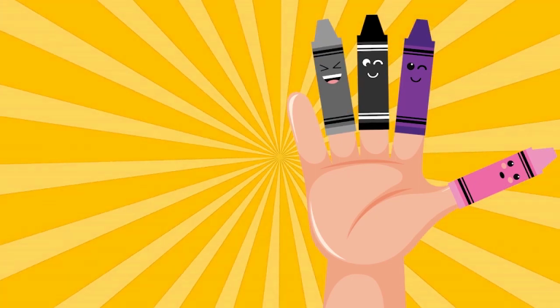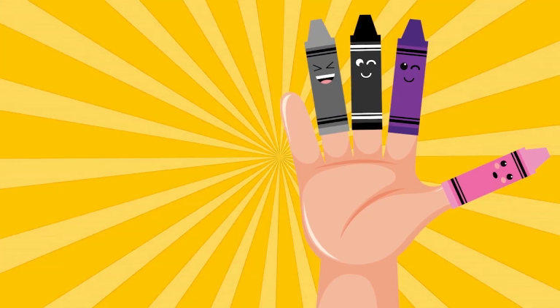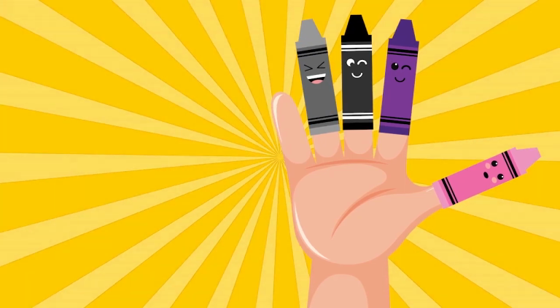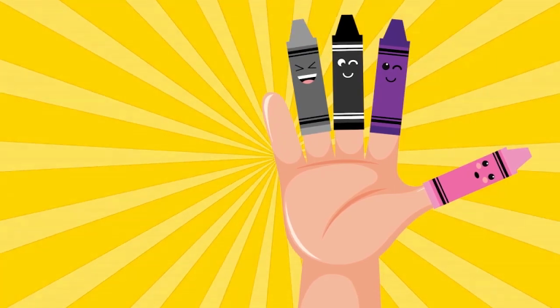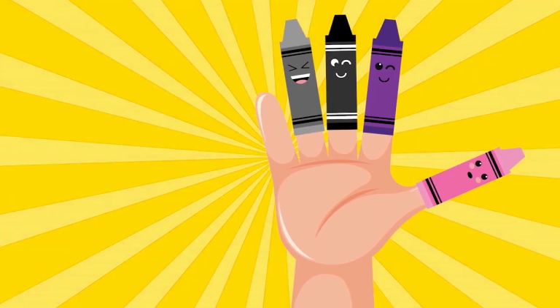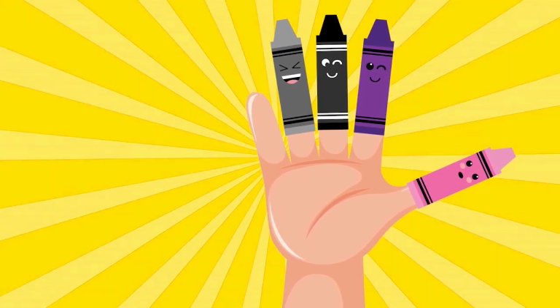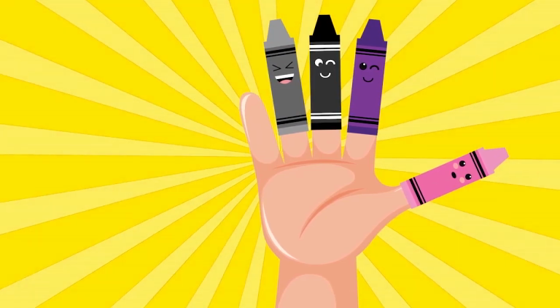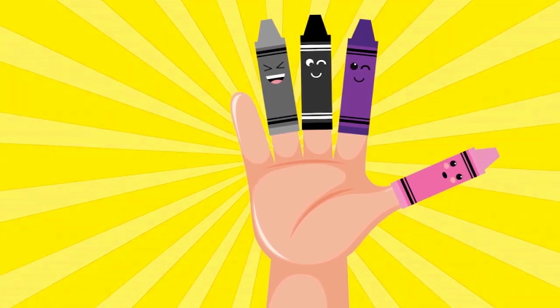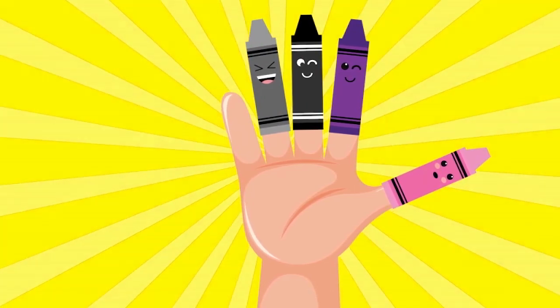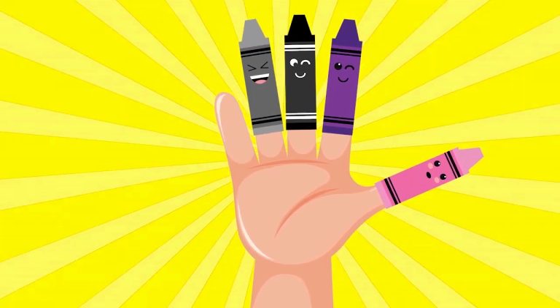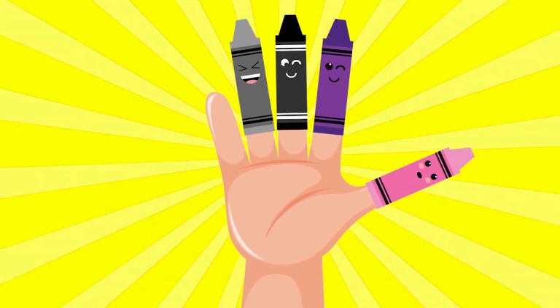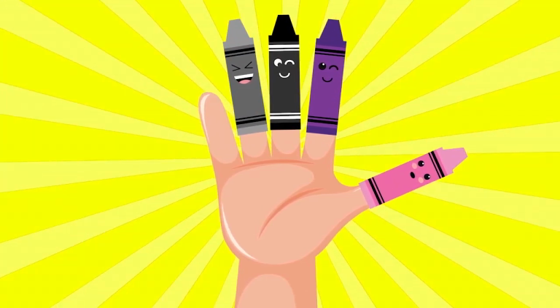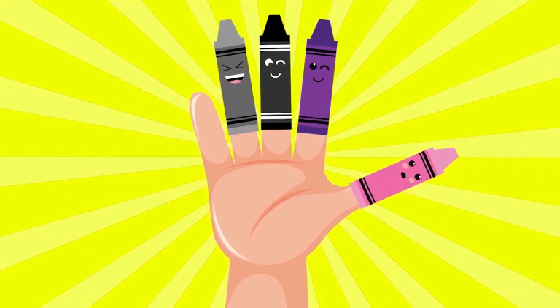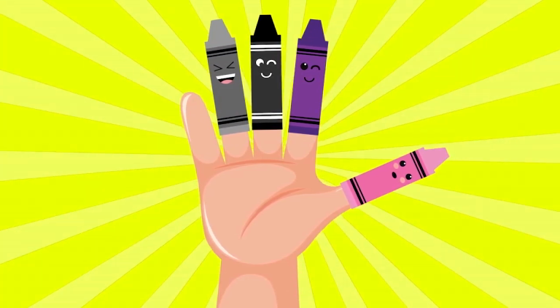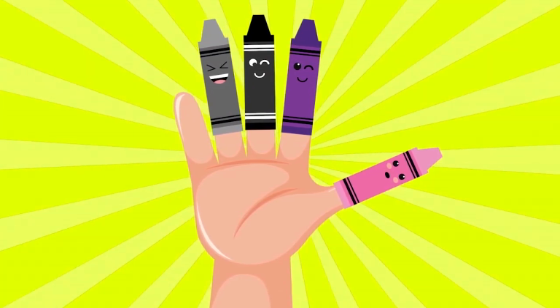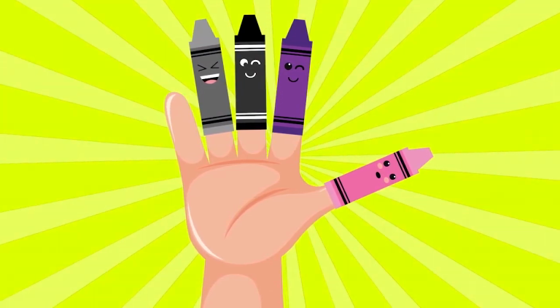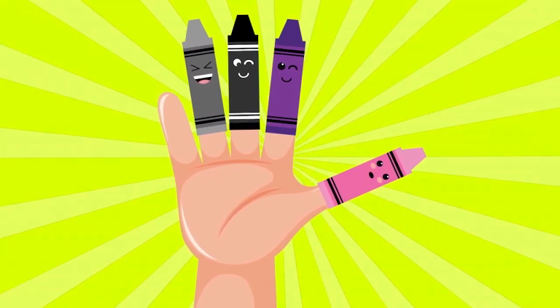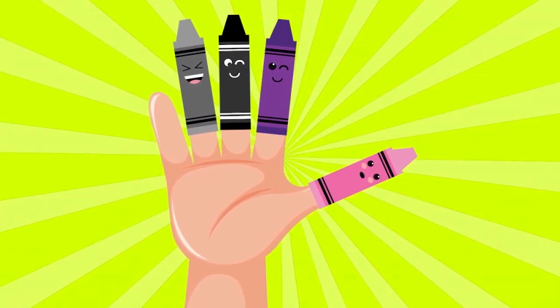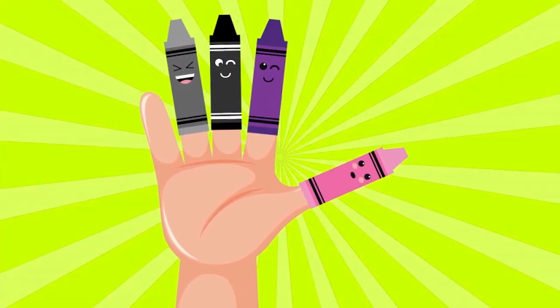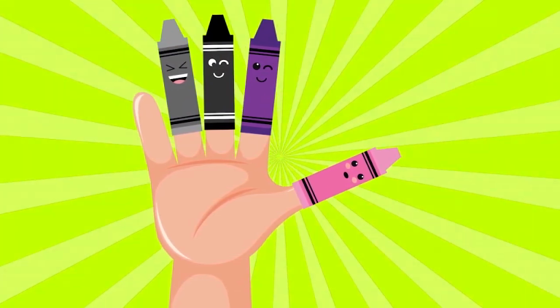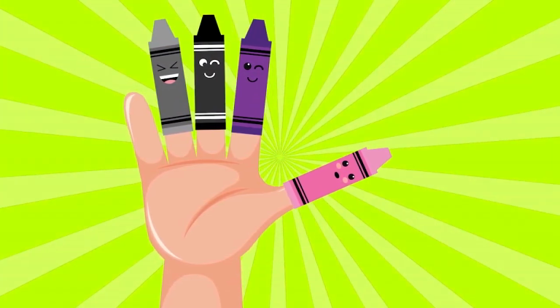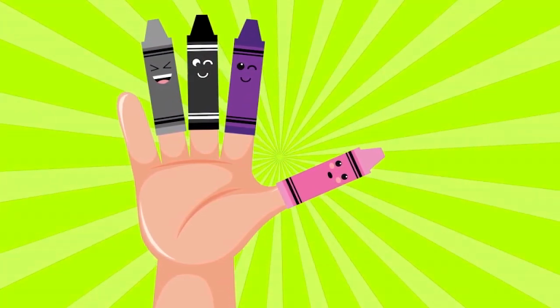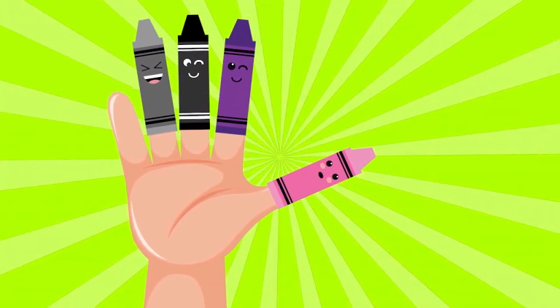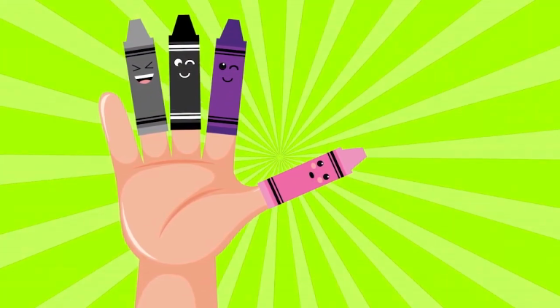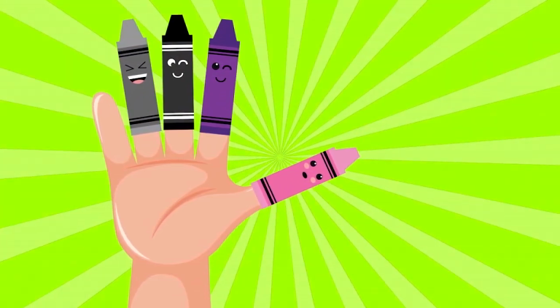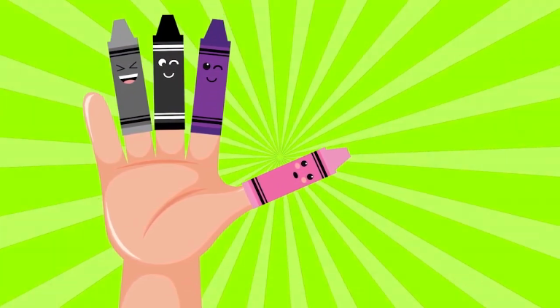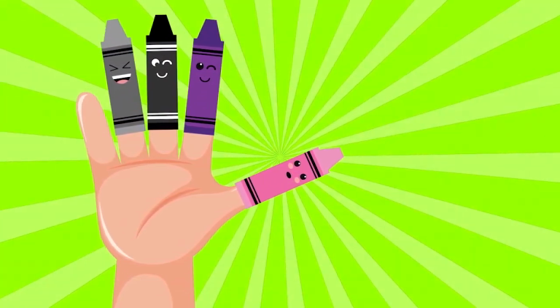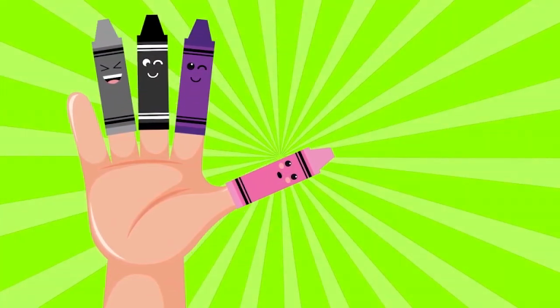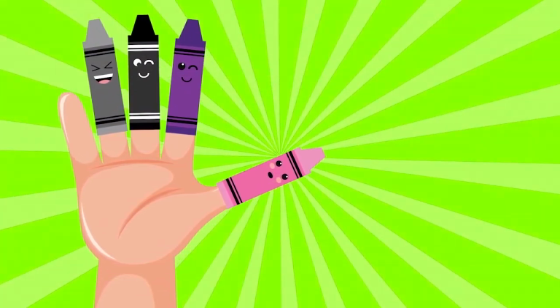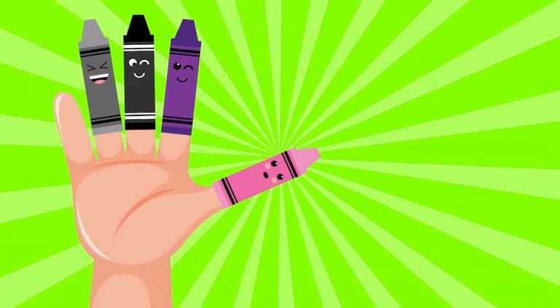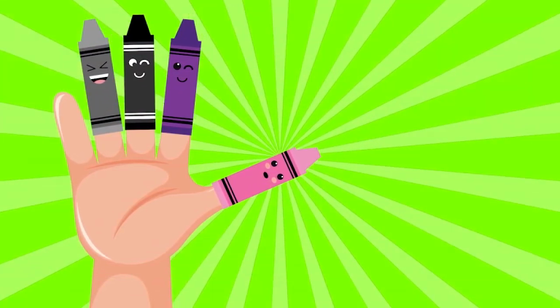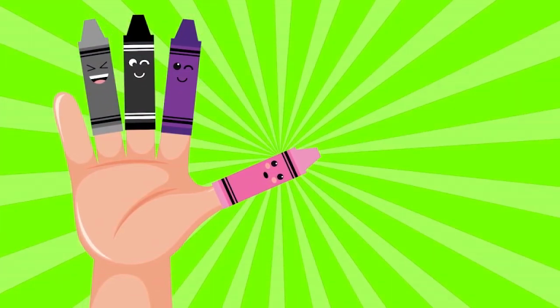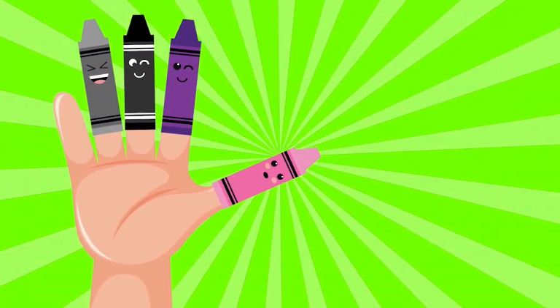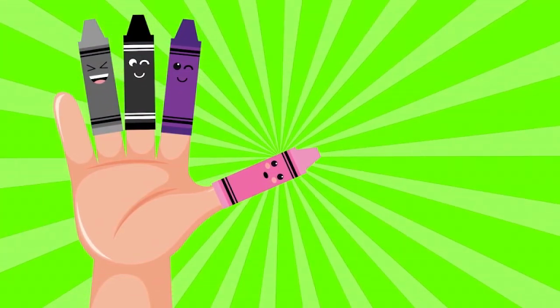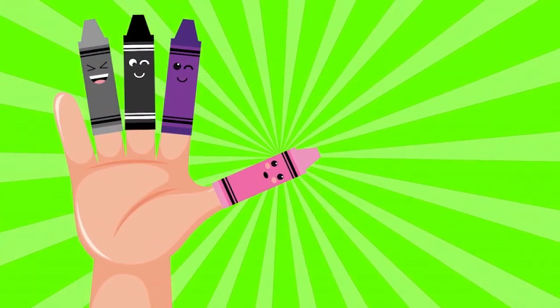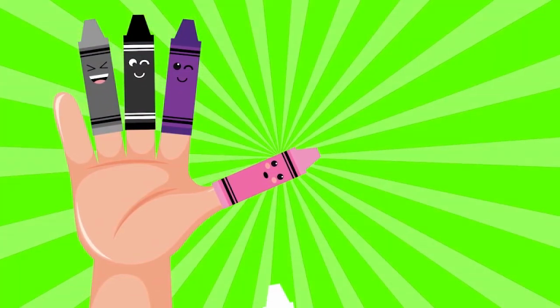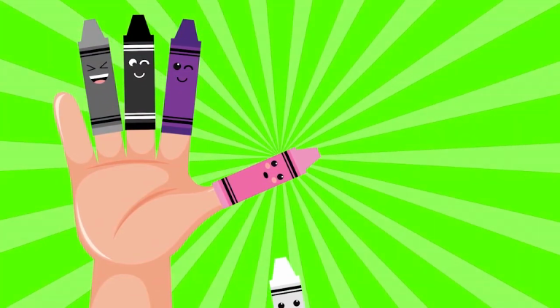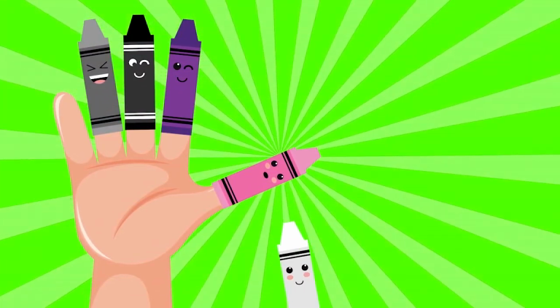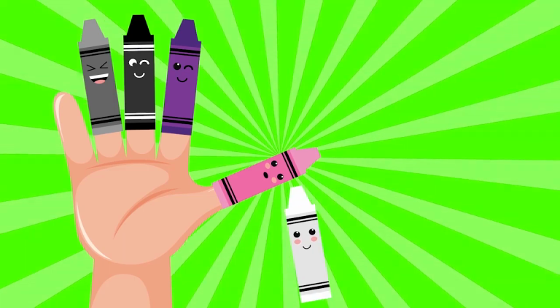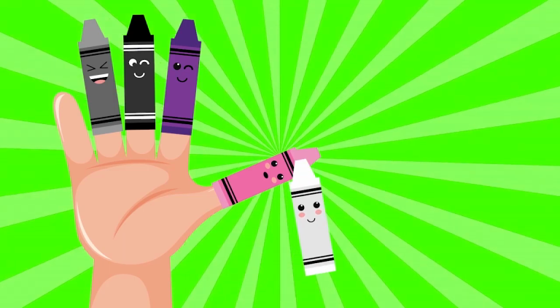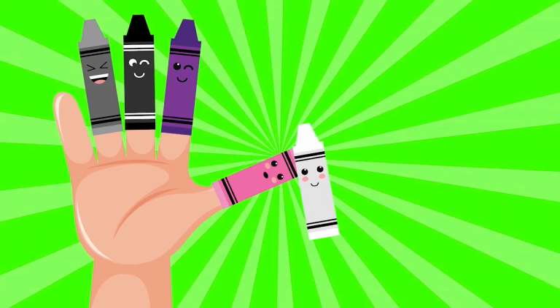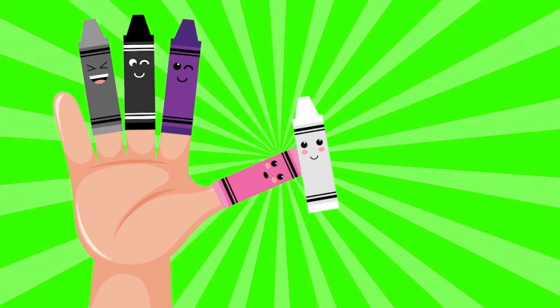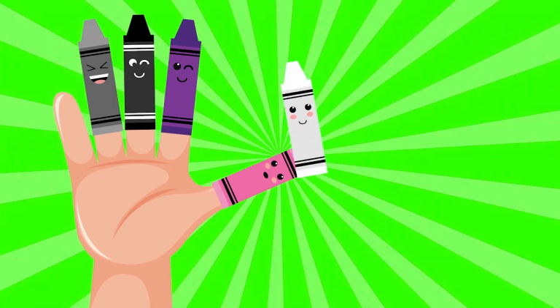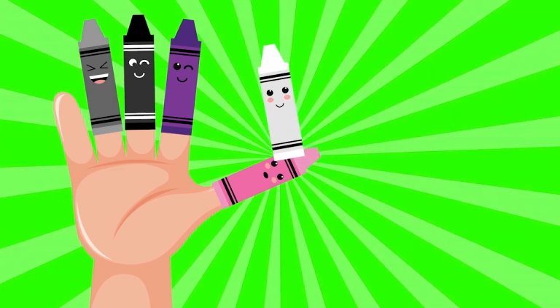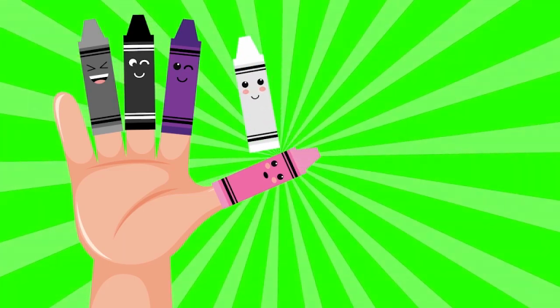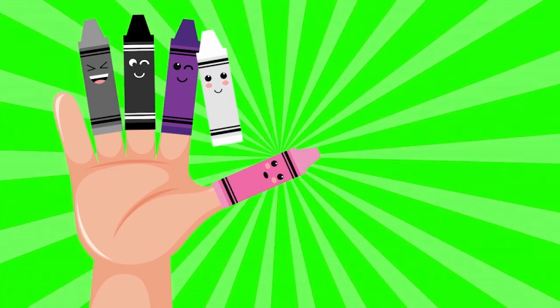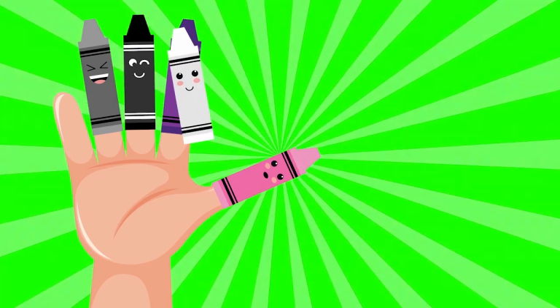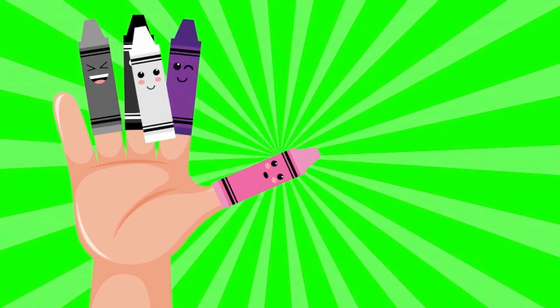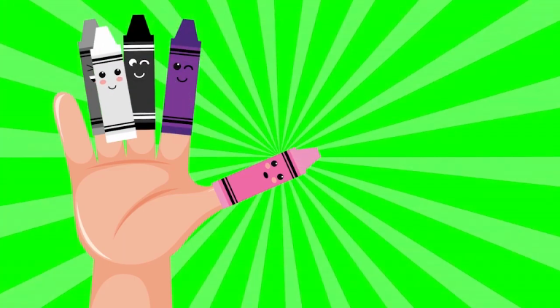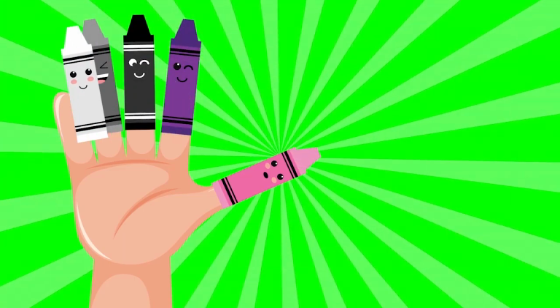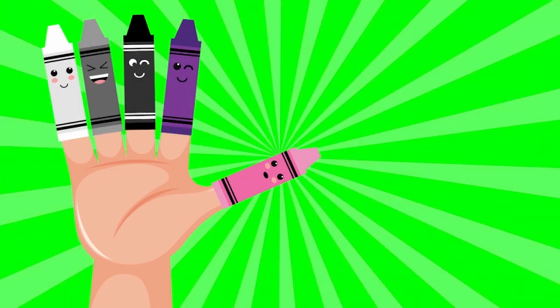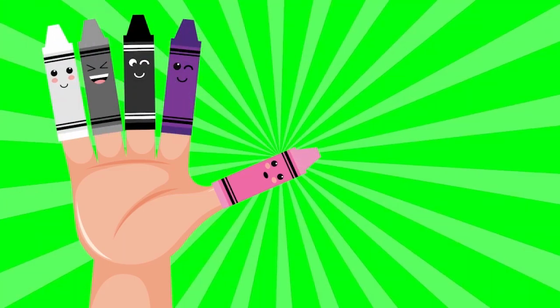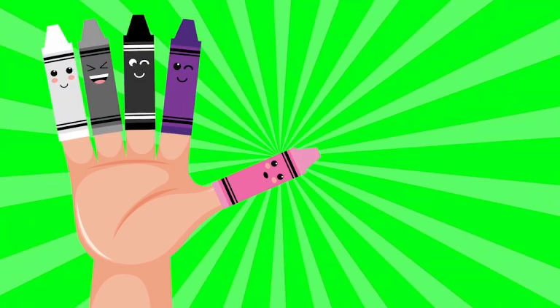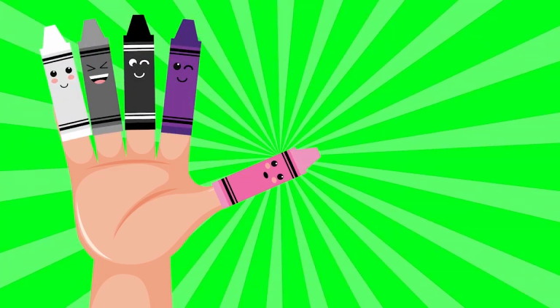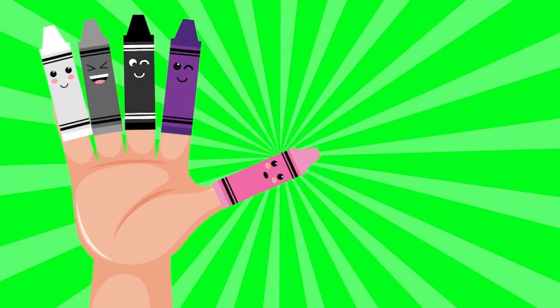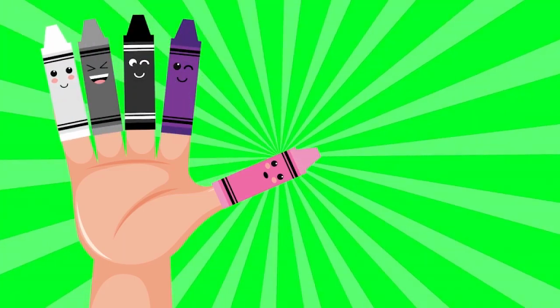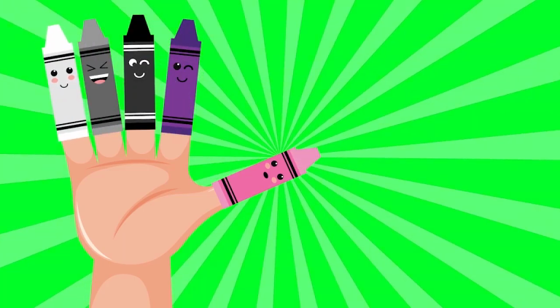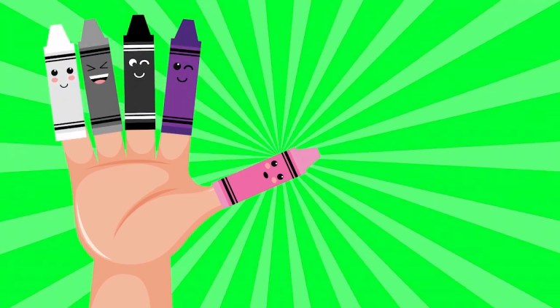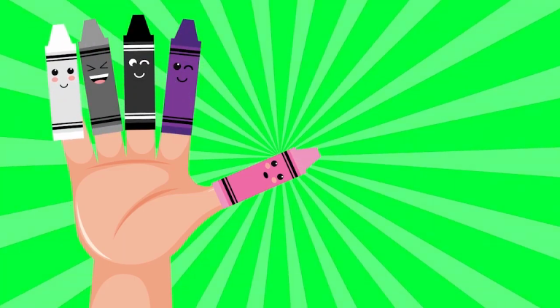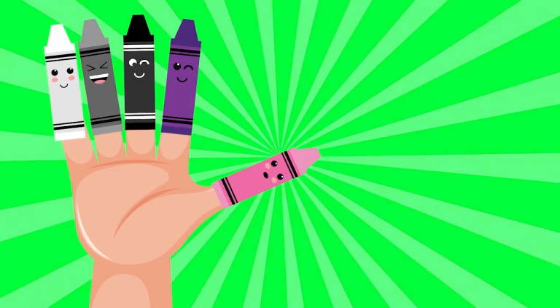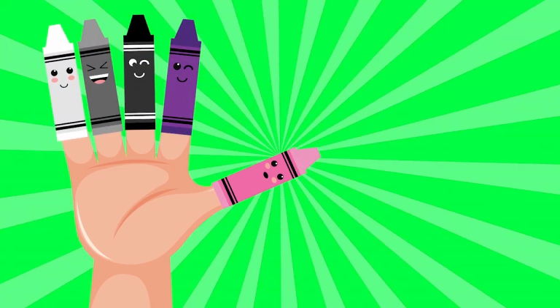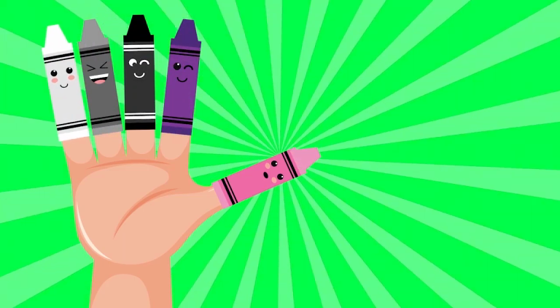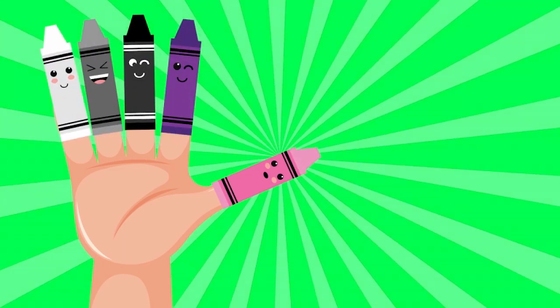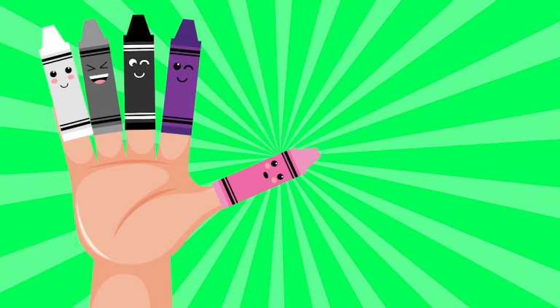White color, white color, where are you? Here I am, here I am, how do you do?